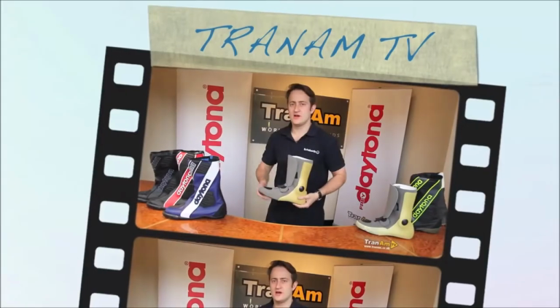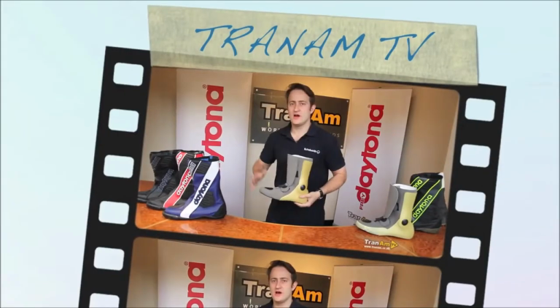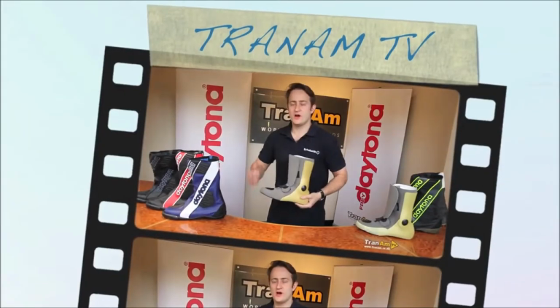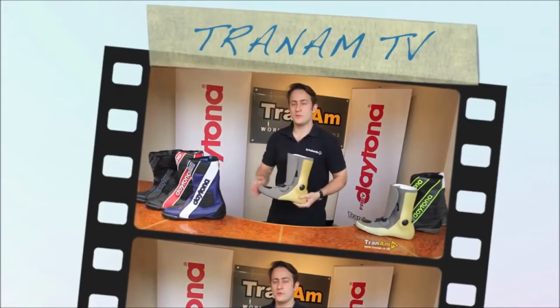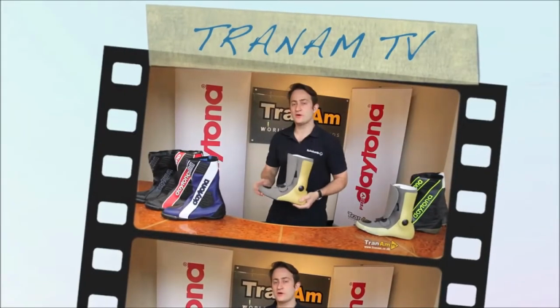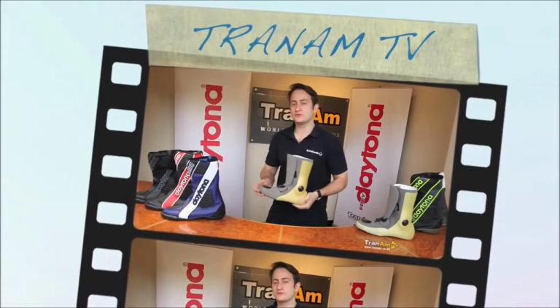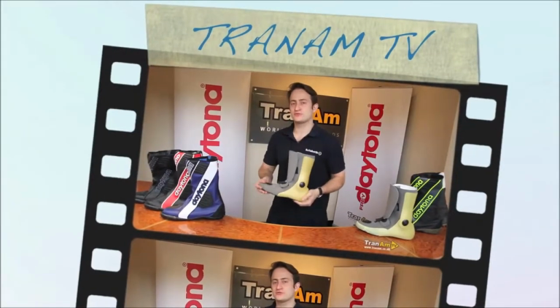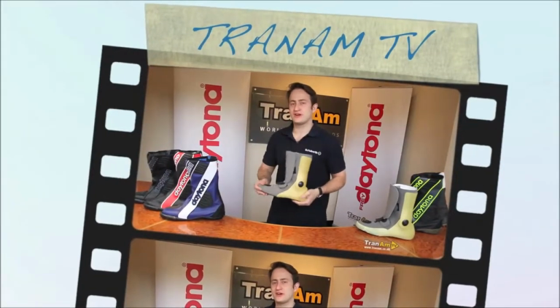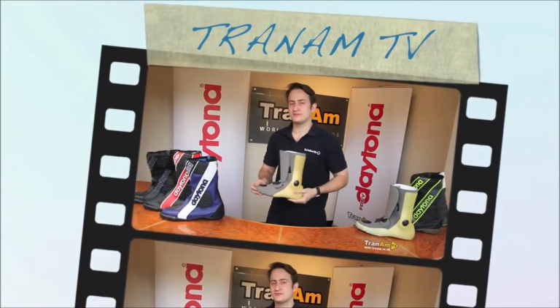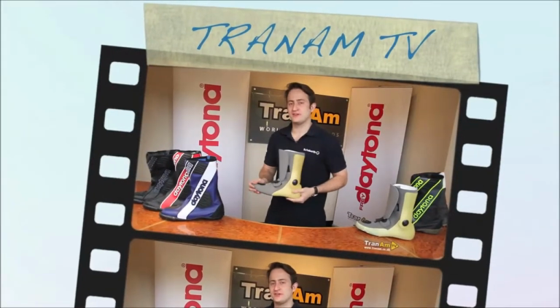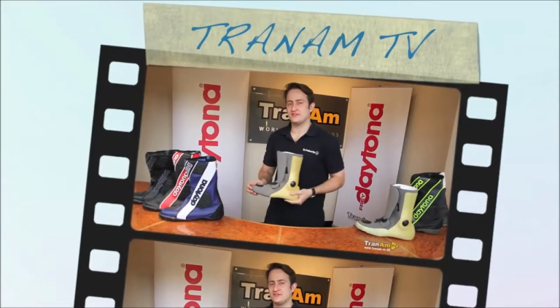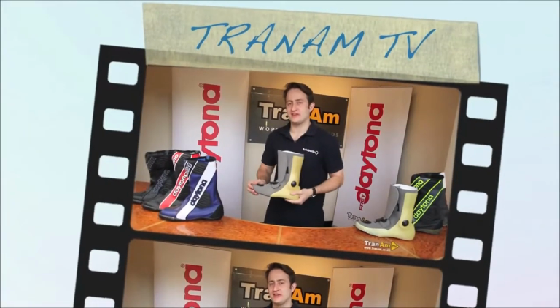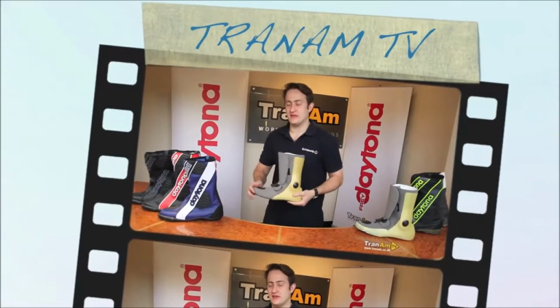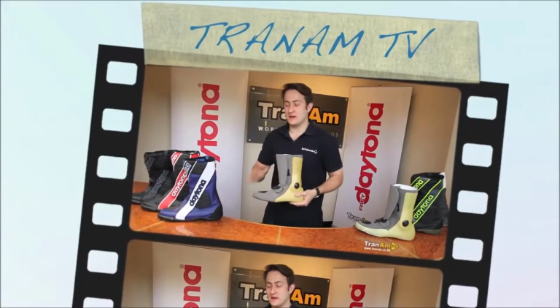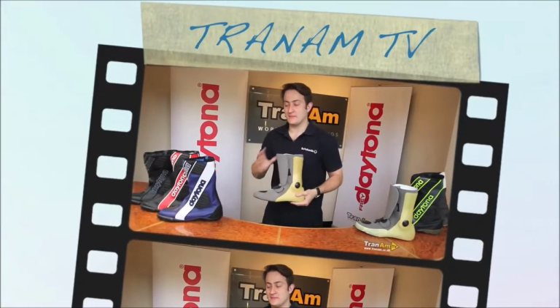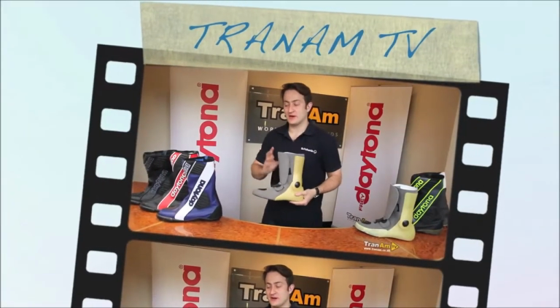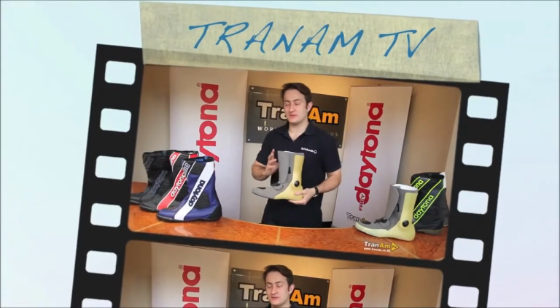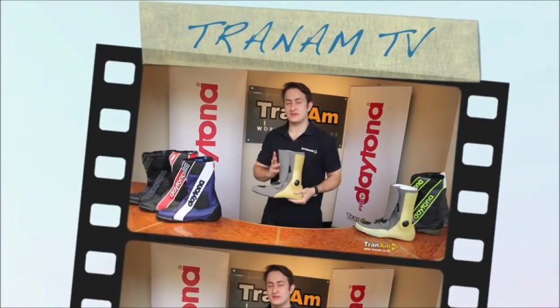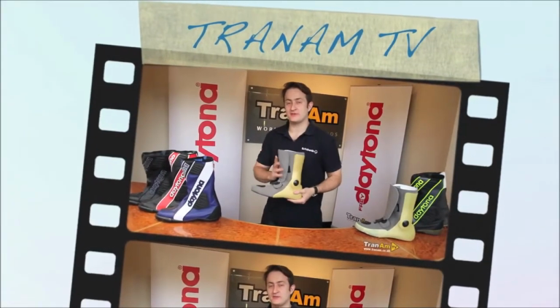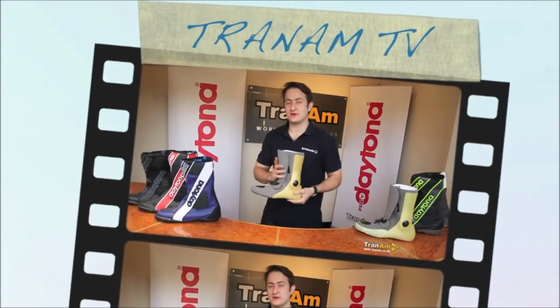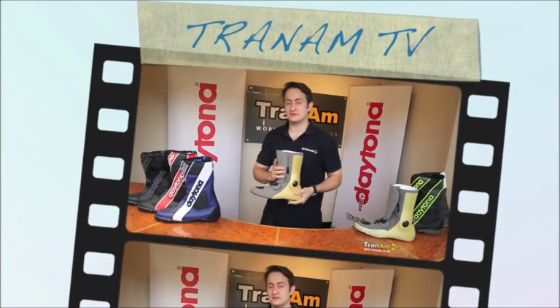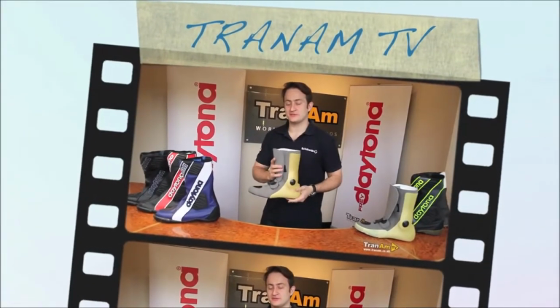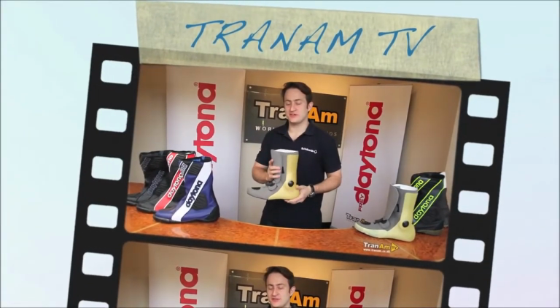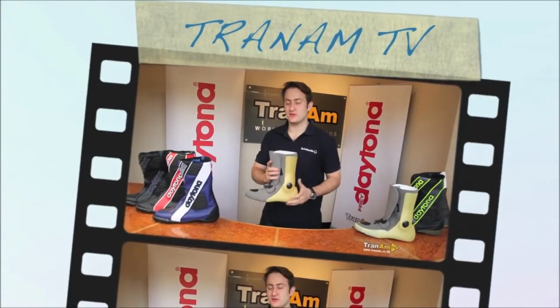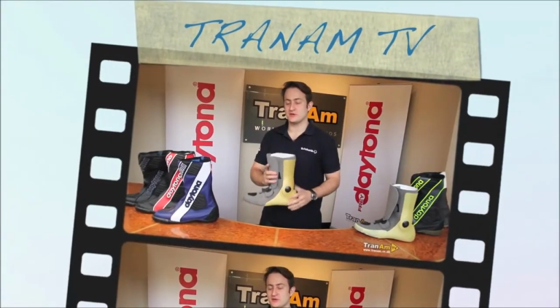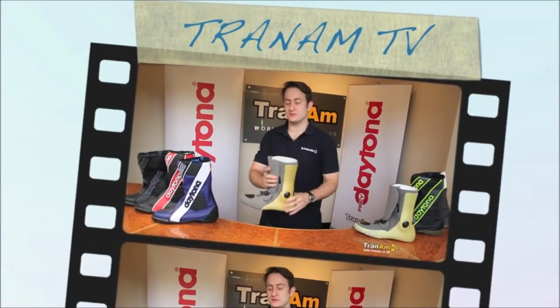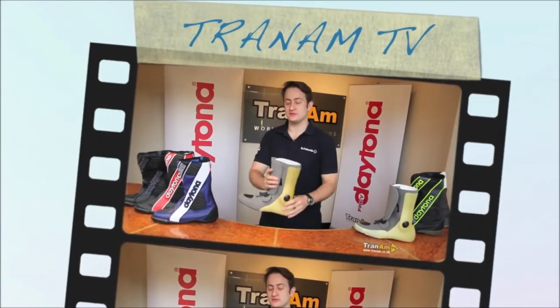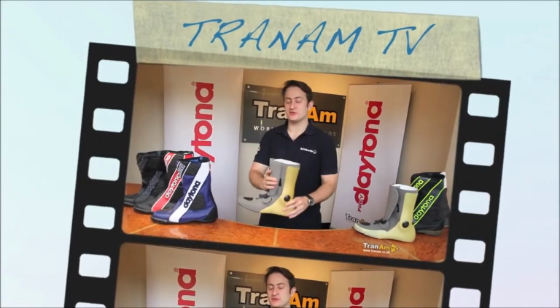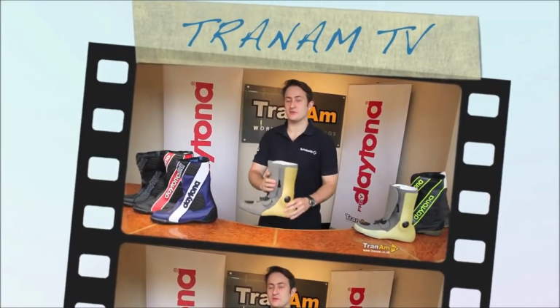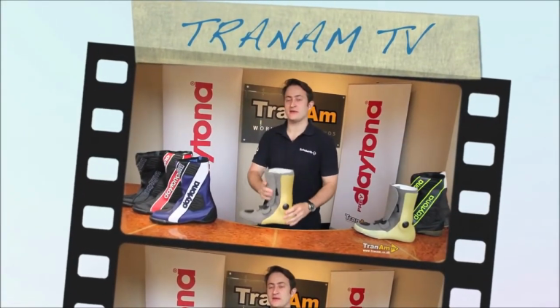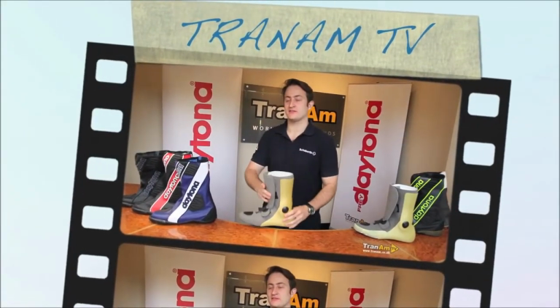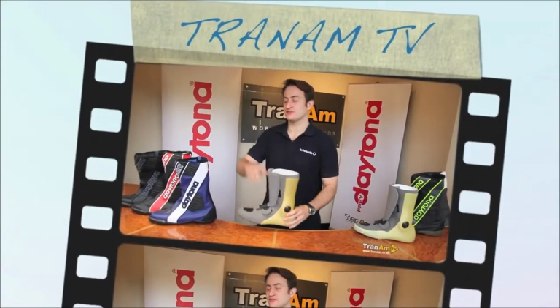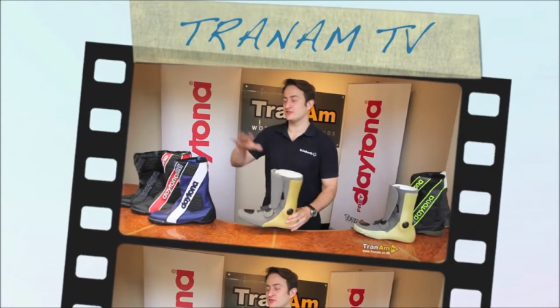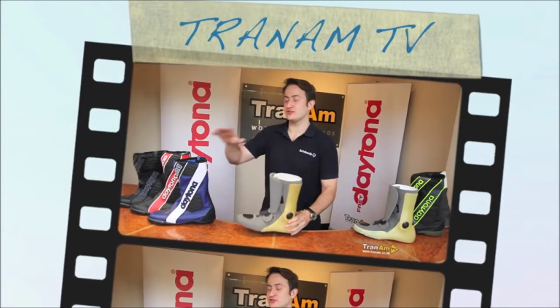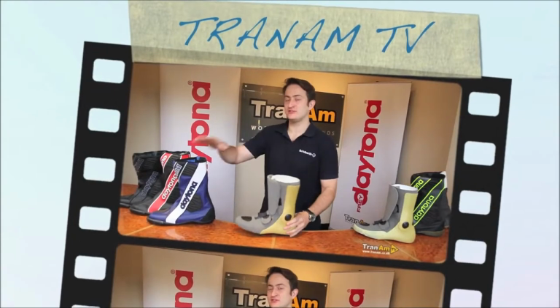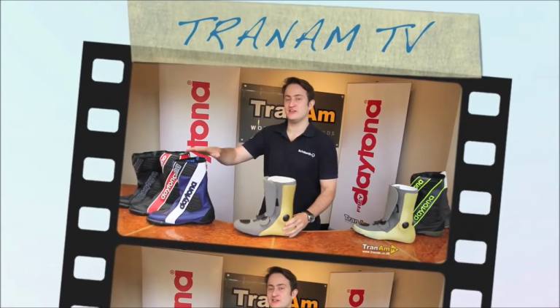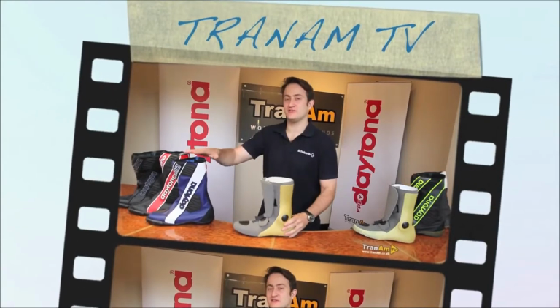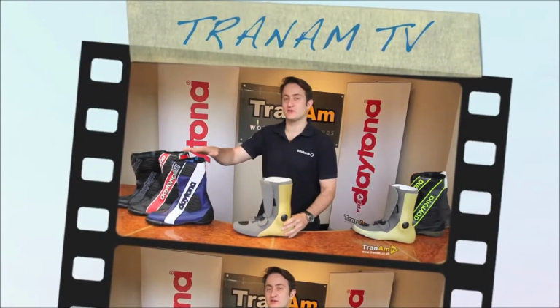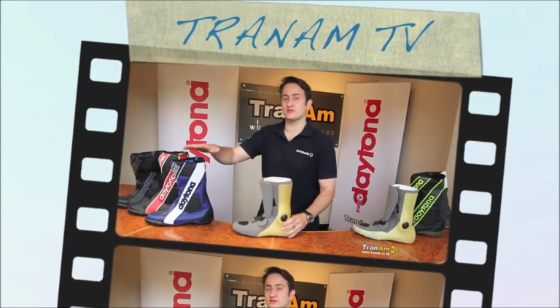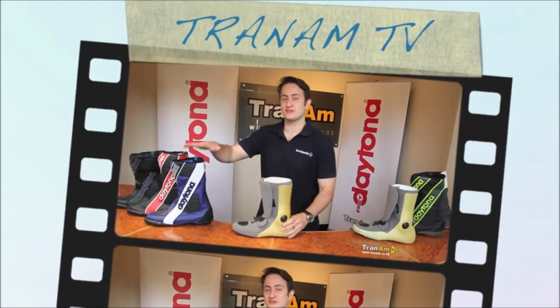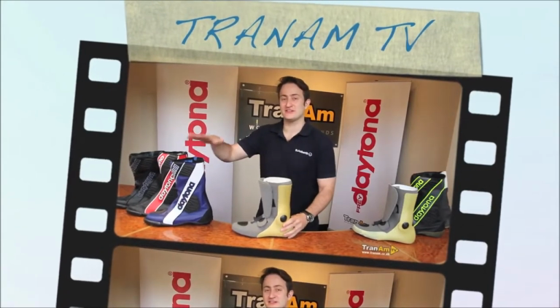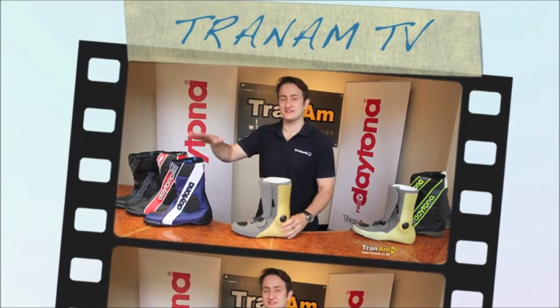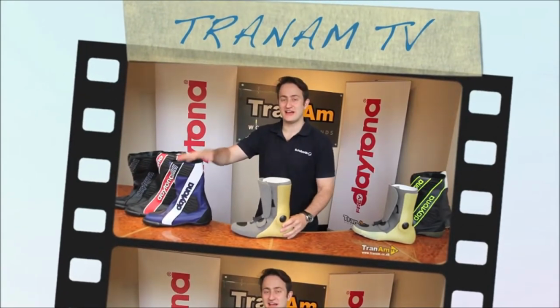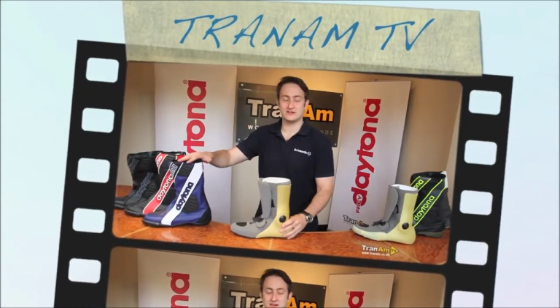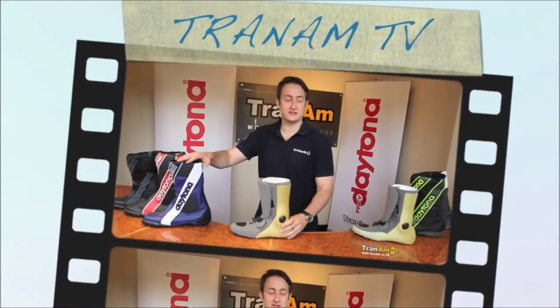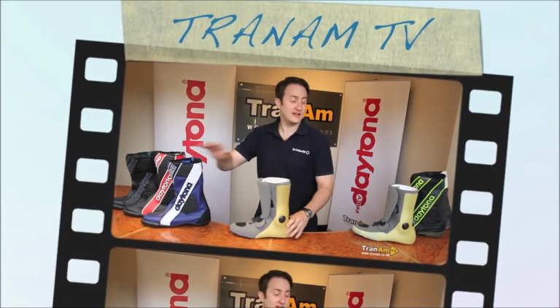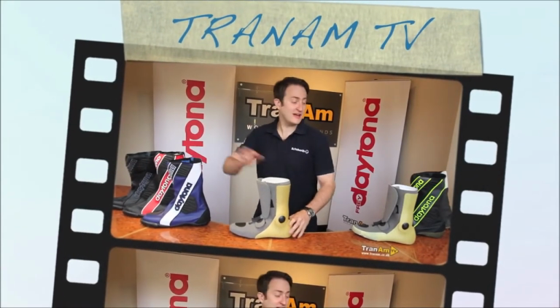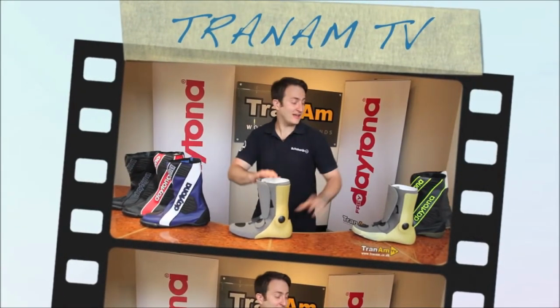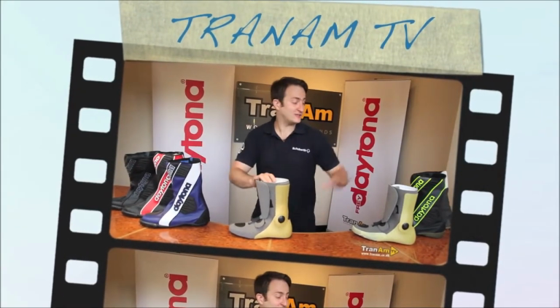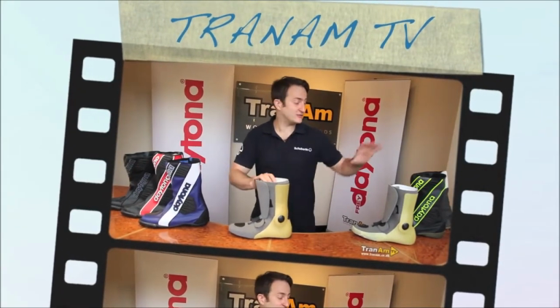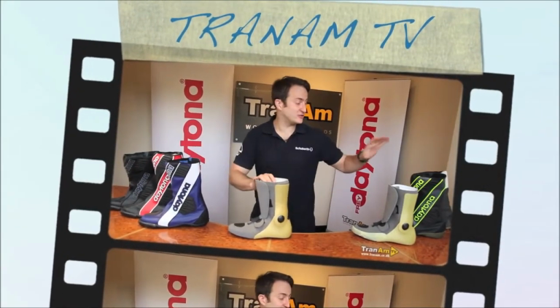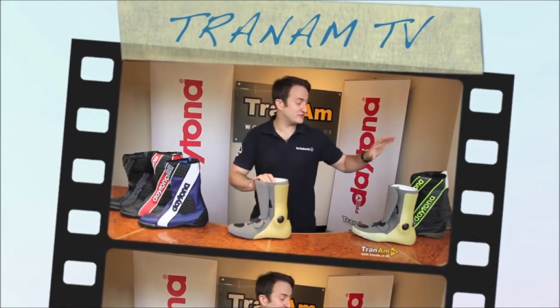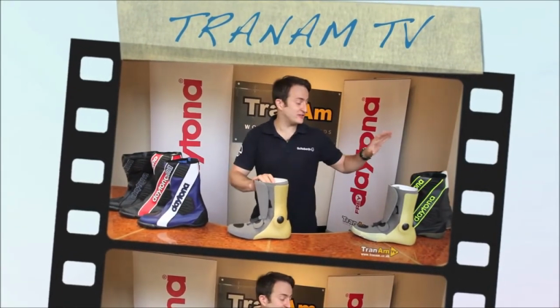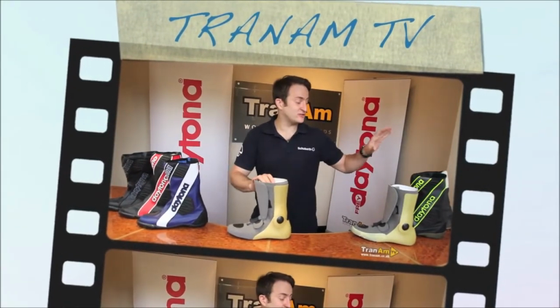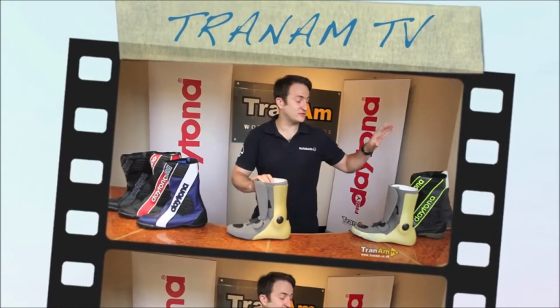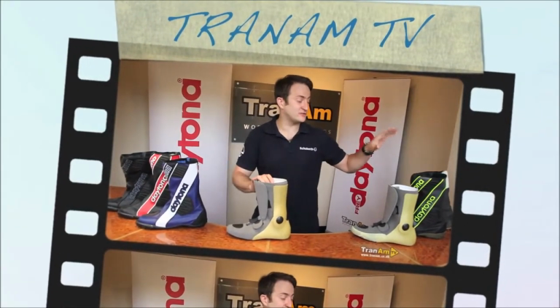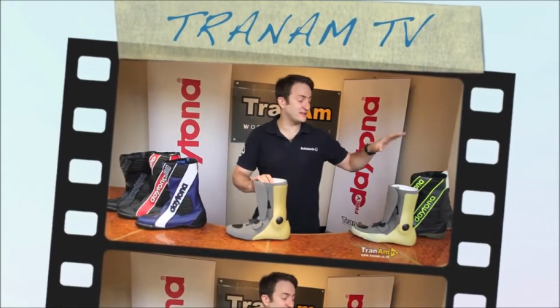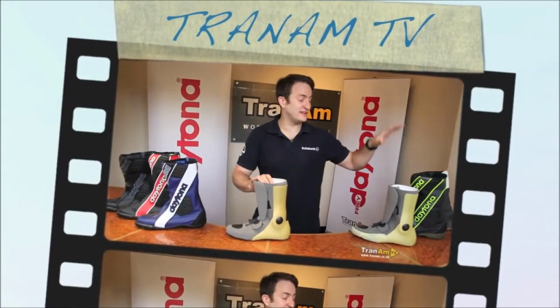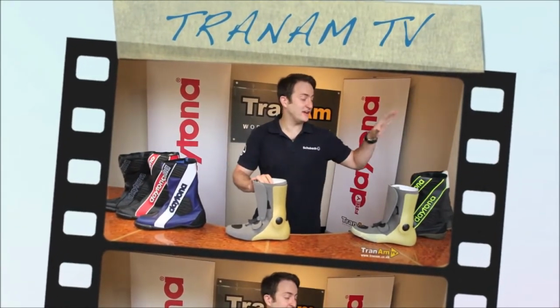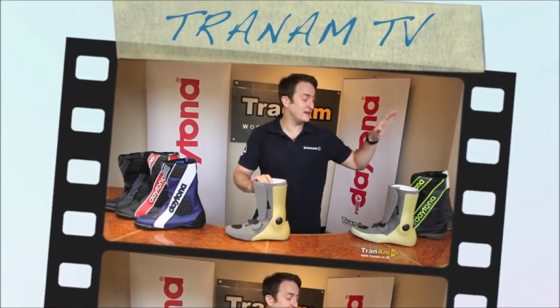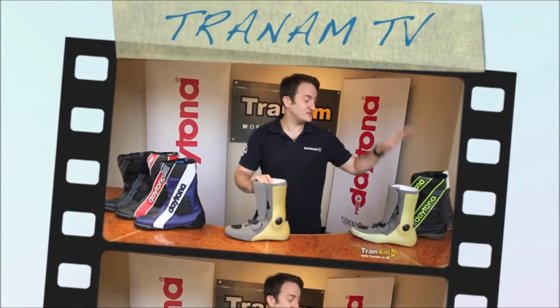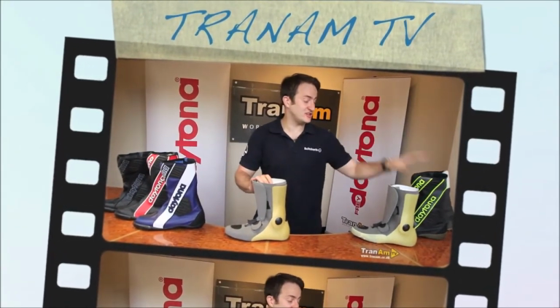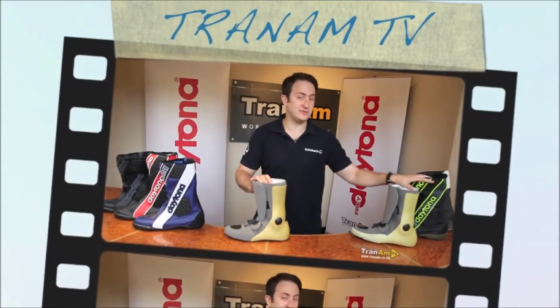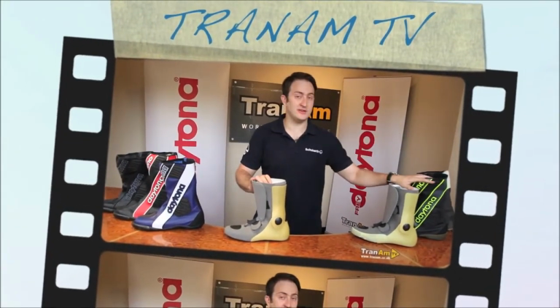Hi and welcome to Tradum TV. My name is Ed Miles and today we're going to be talking about the Security Evo 3 Standard and the Security Evo 3 GP.